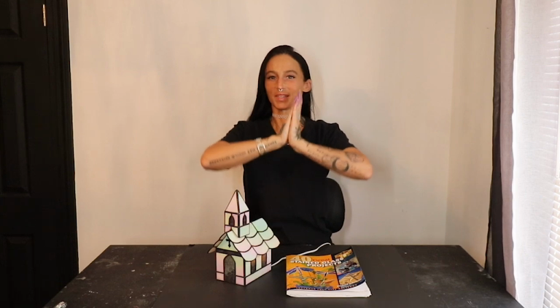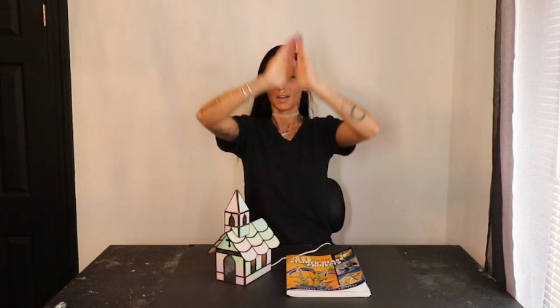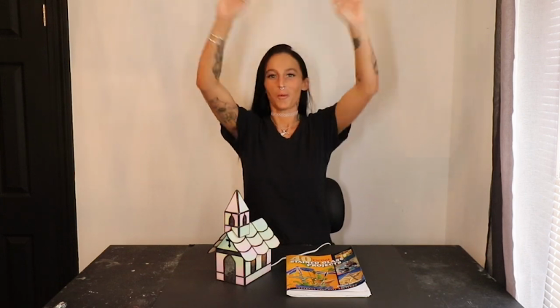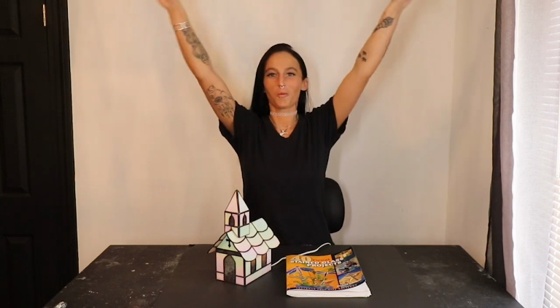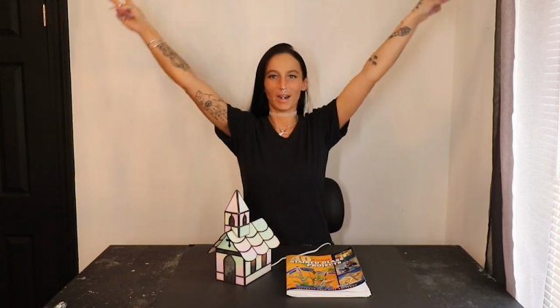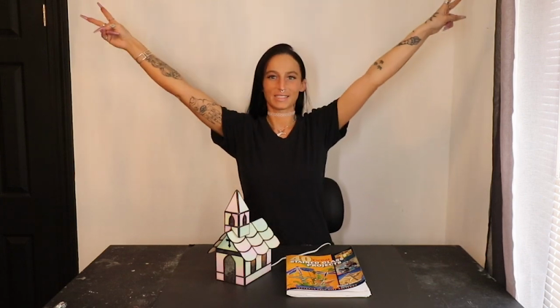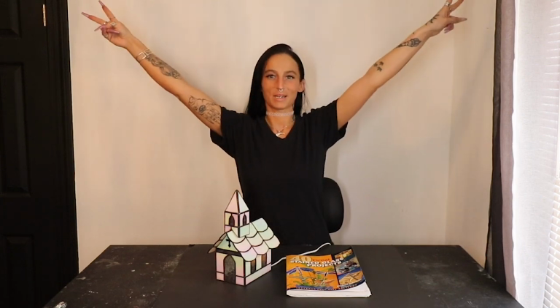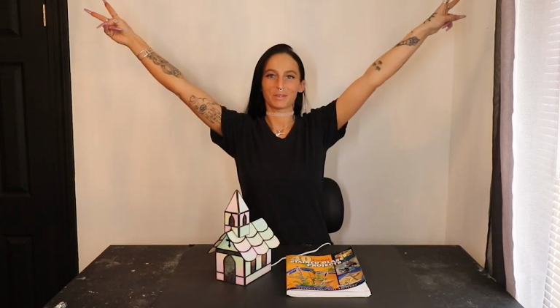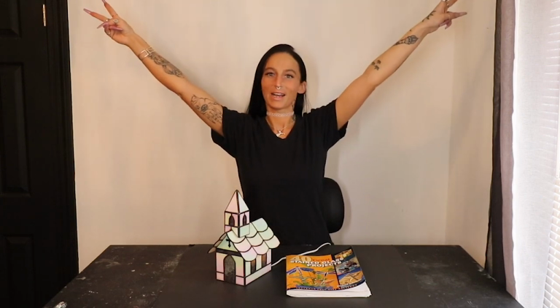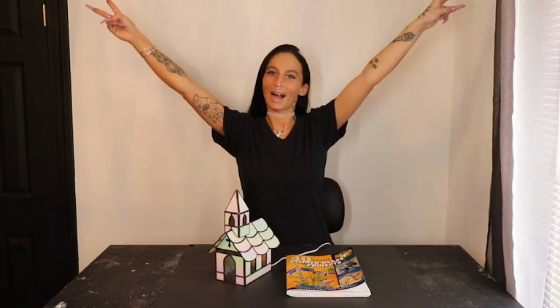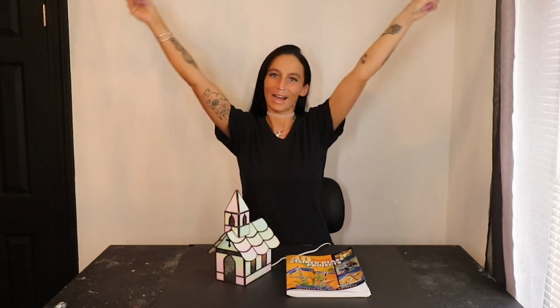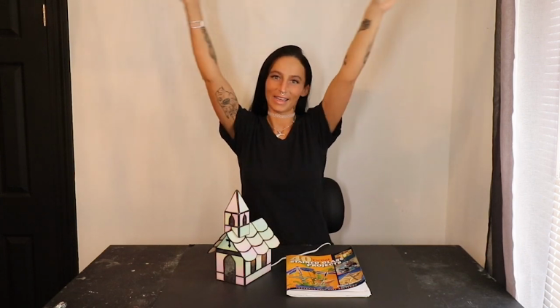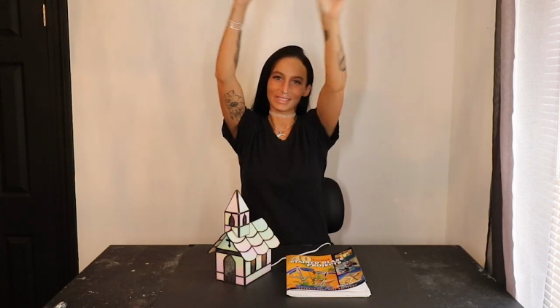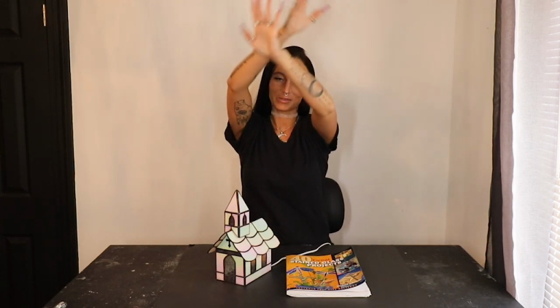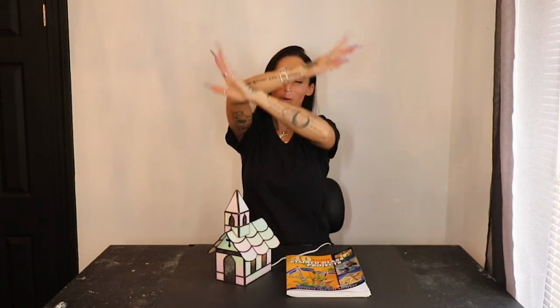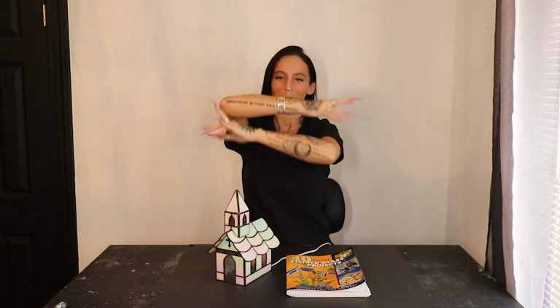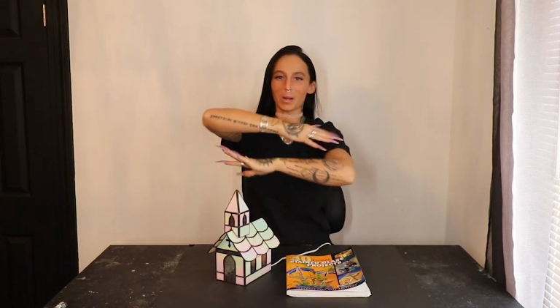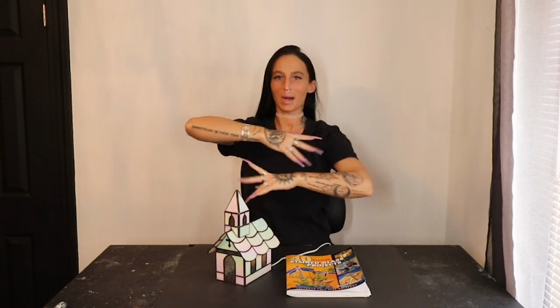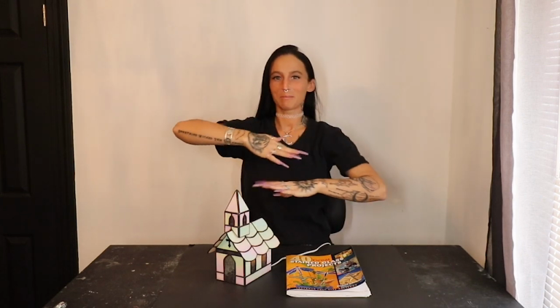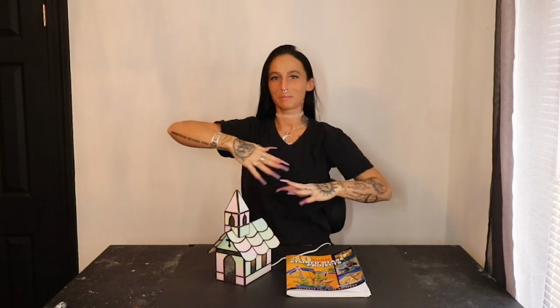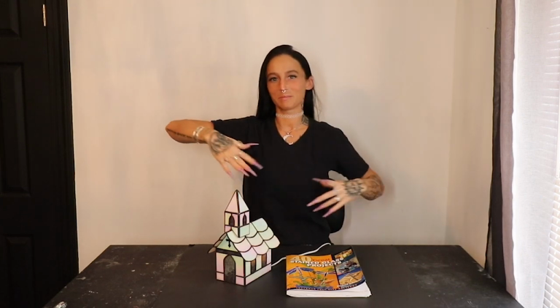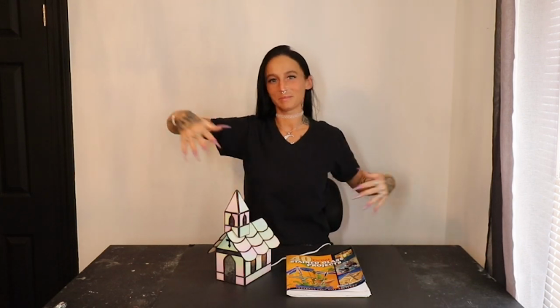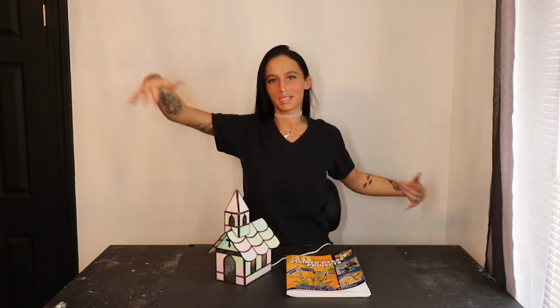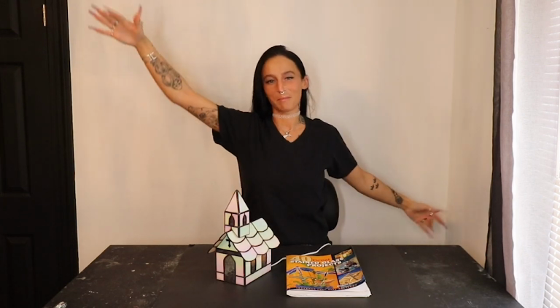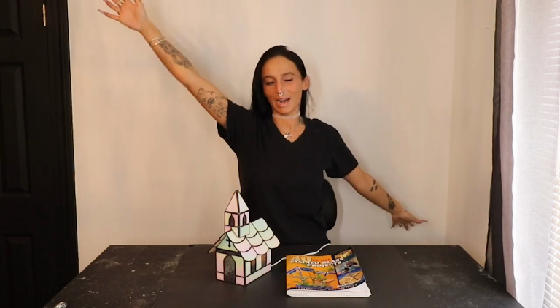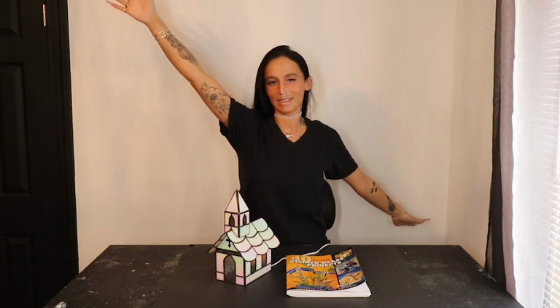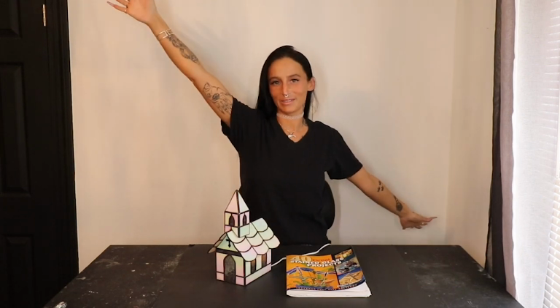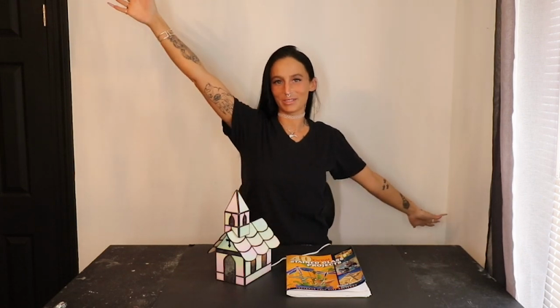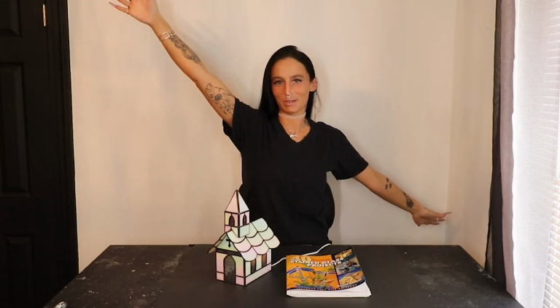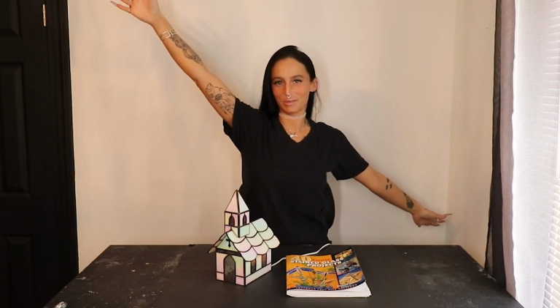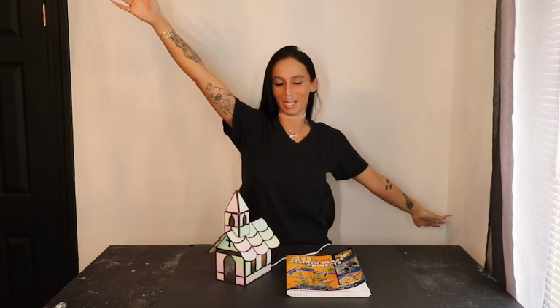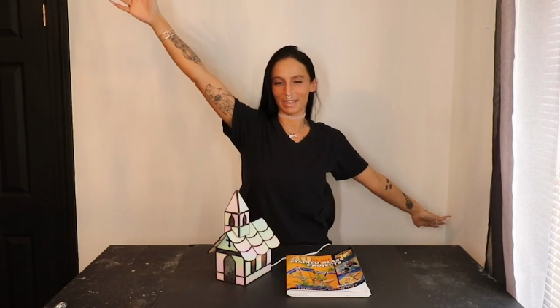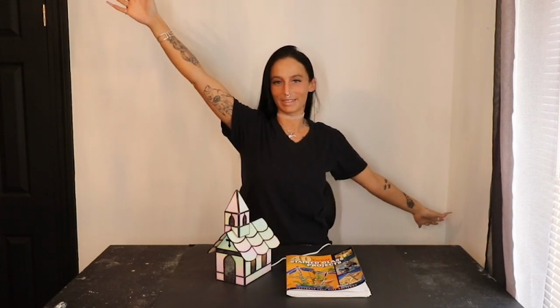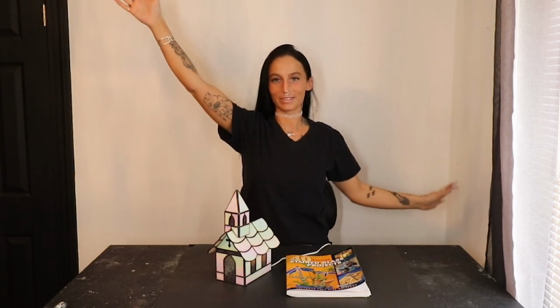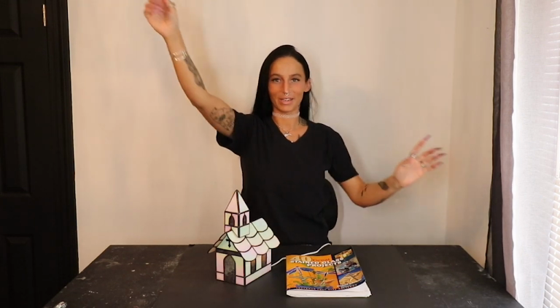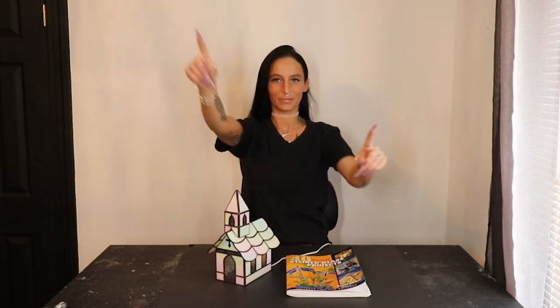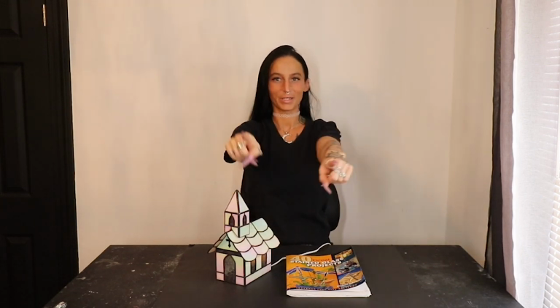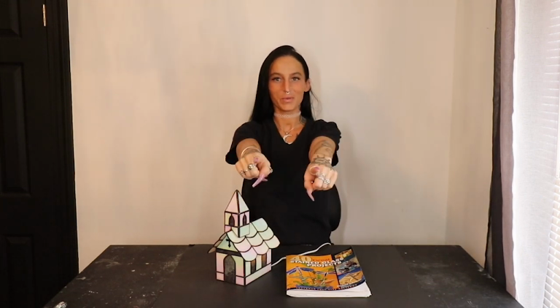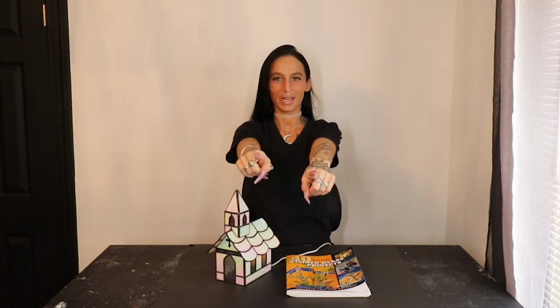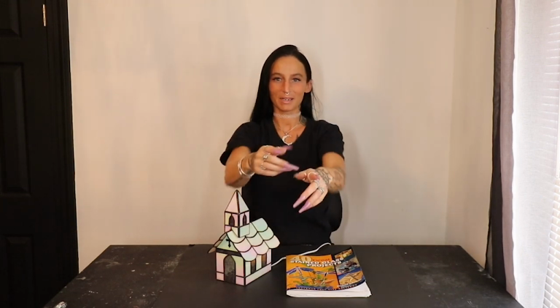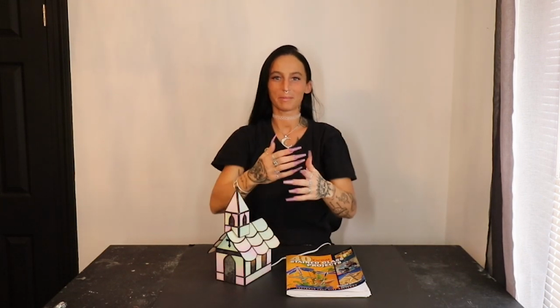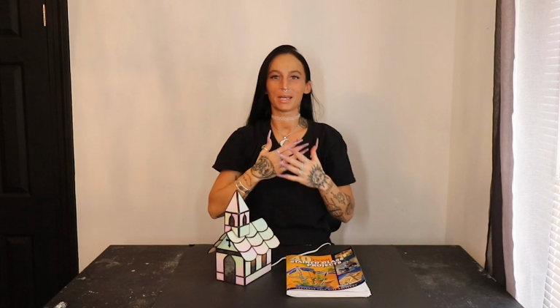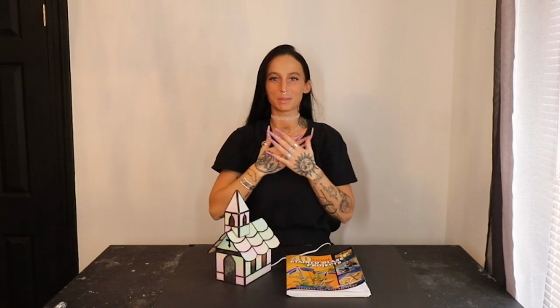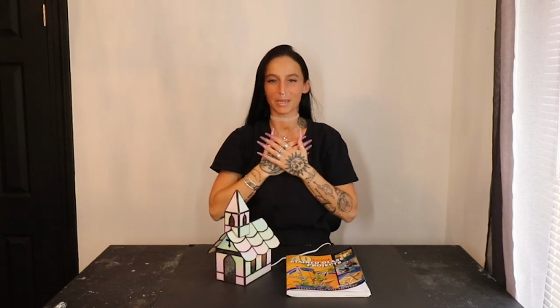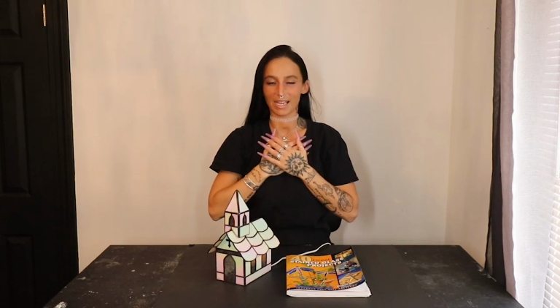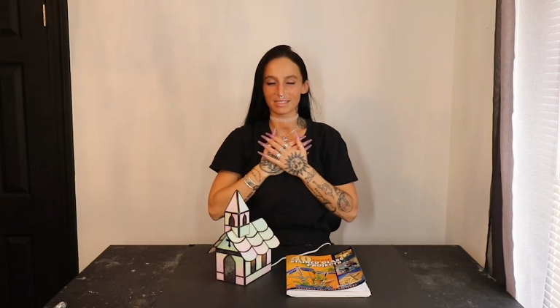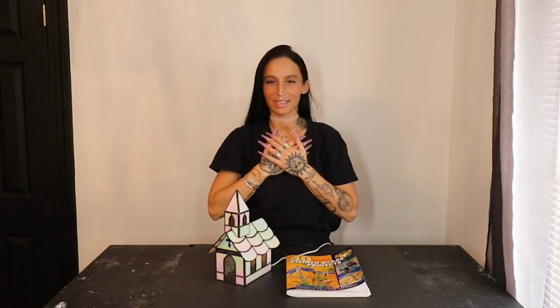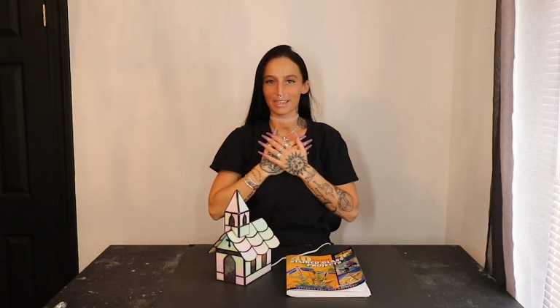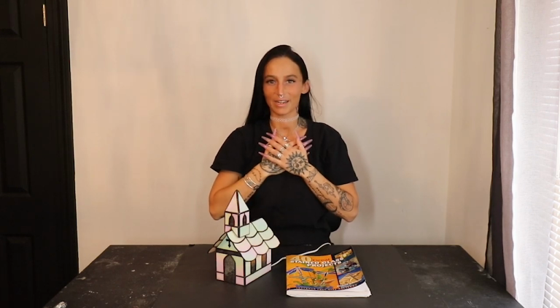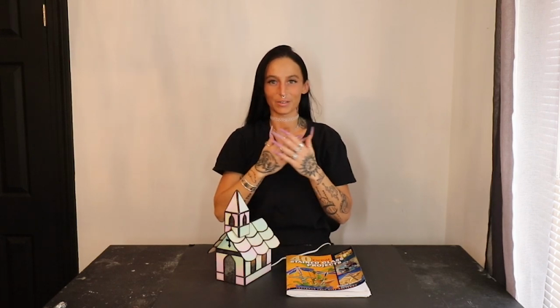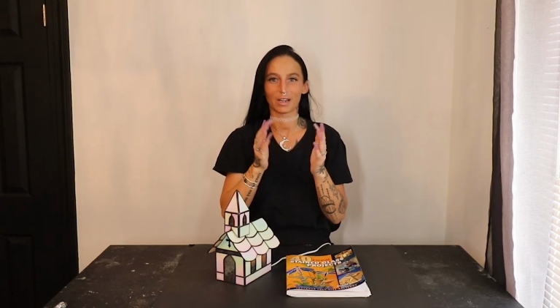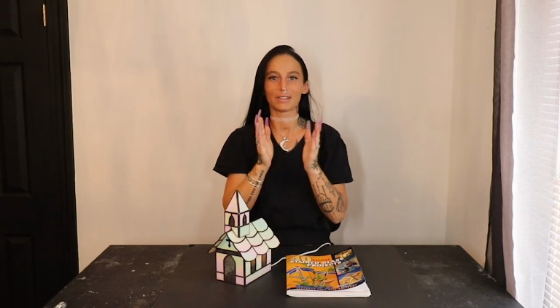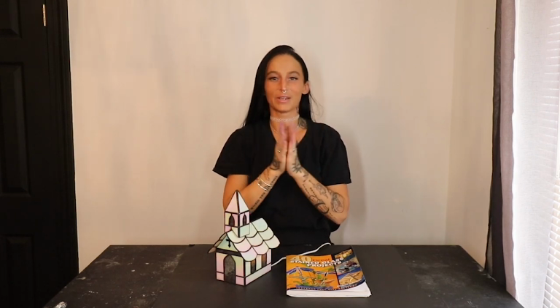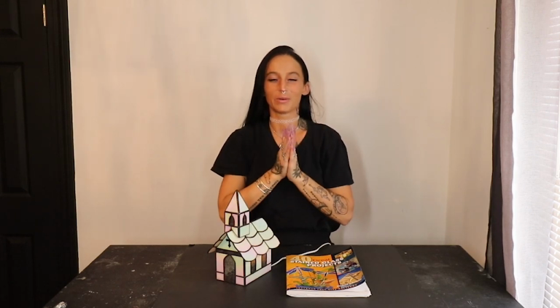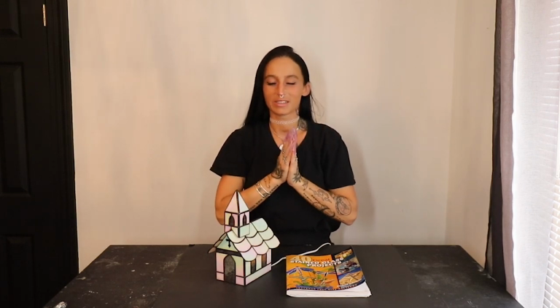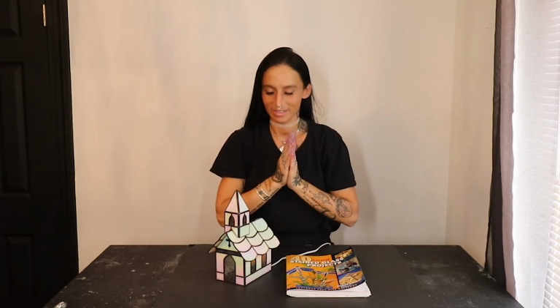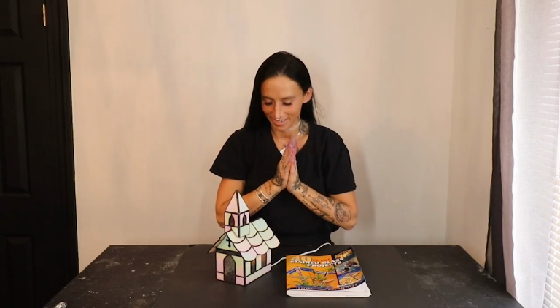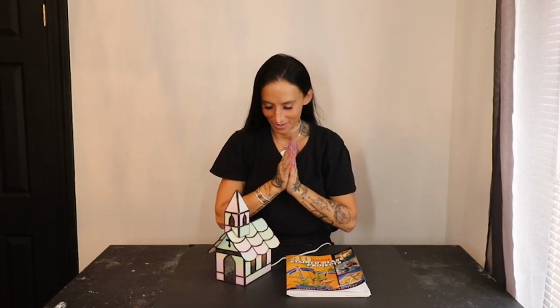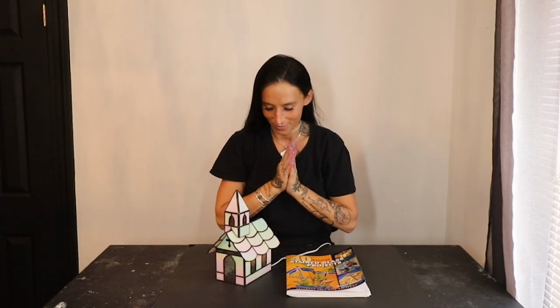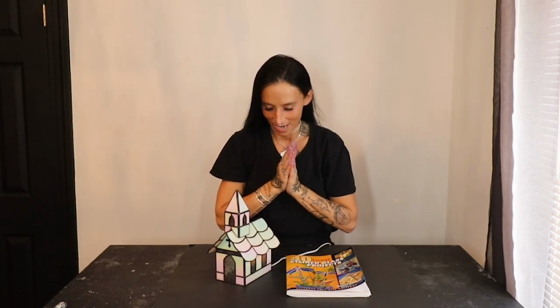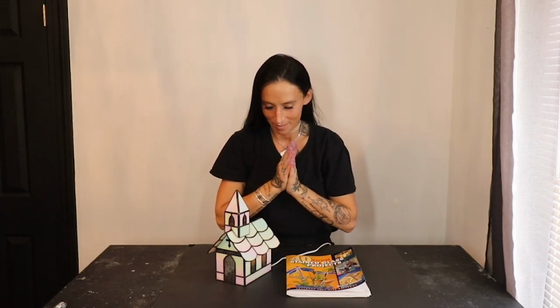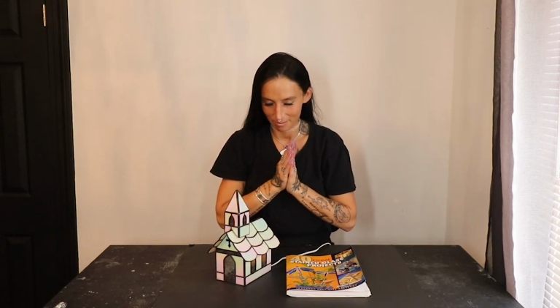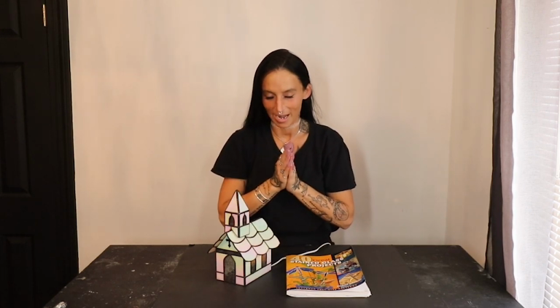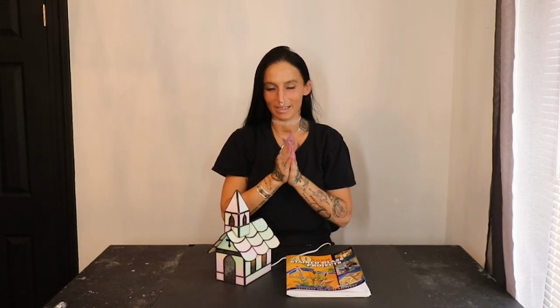What is up you guys? Welcome to my YouTube channel. If you're new here, my name is Mackenzie. If you're not new, thank you for coming back.